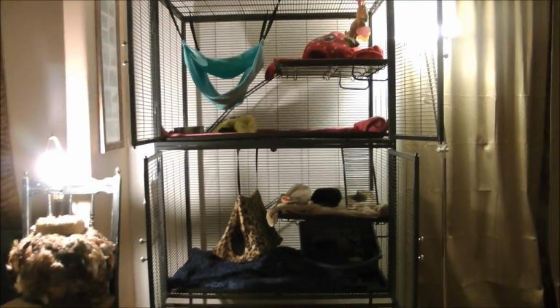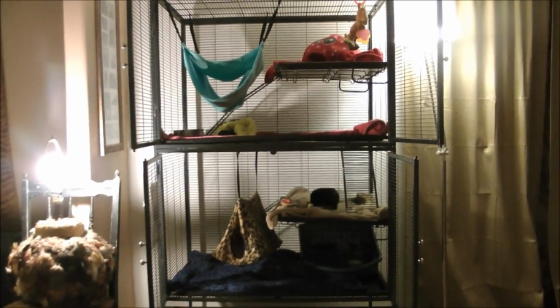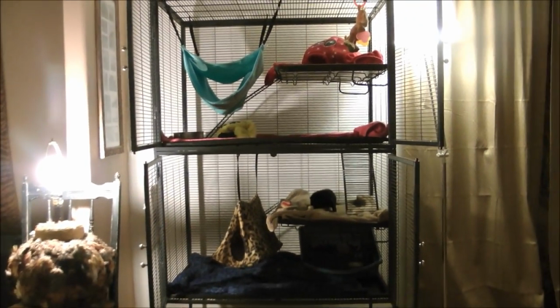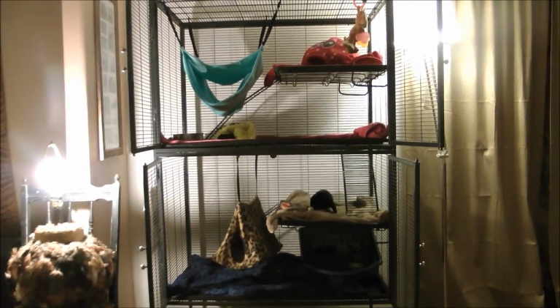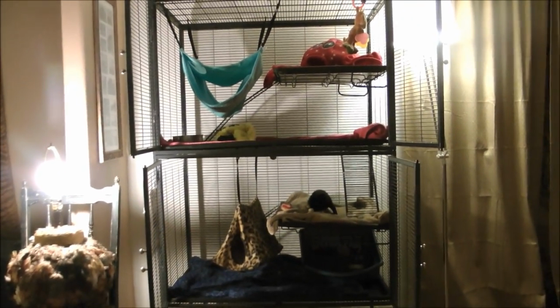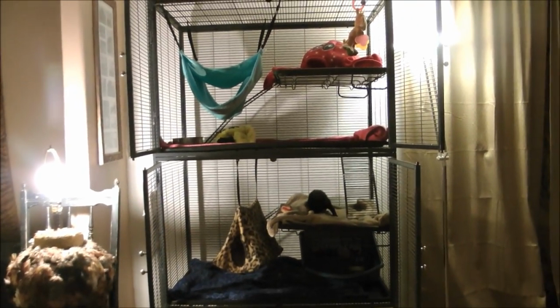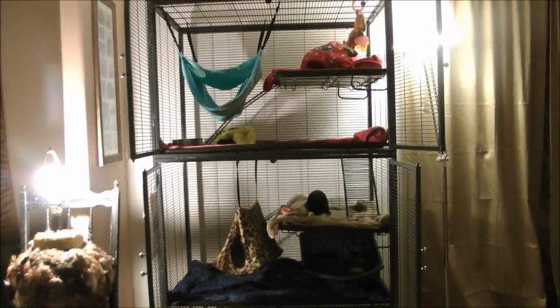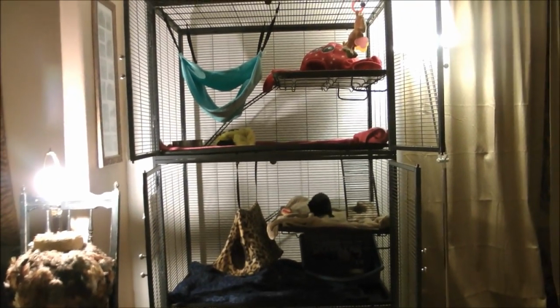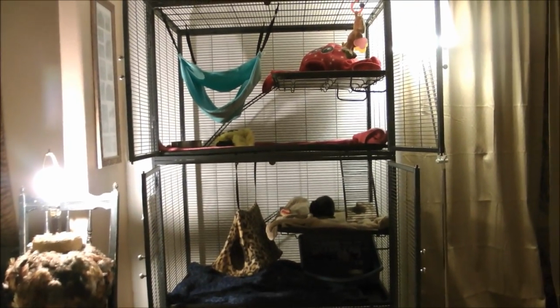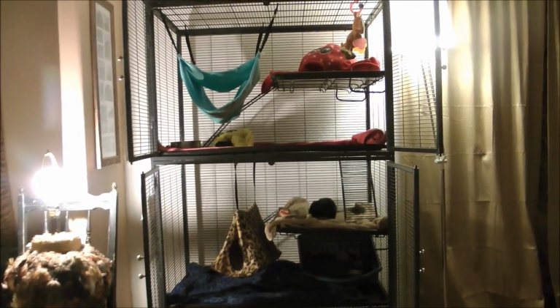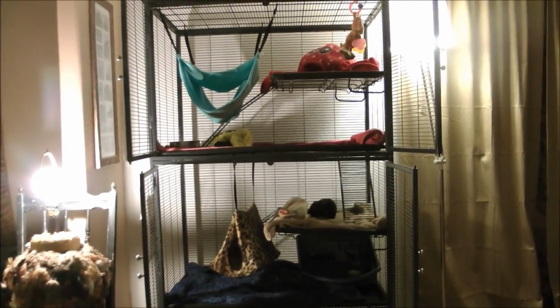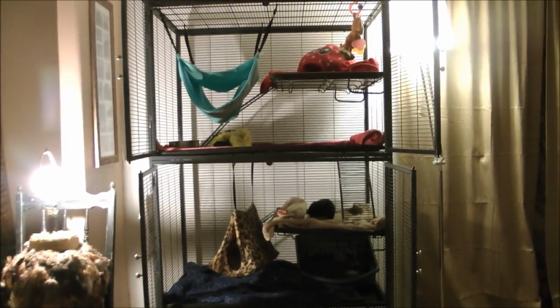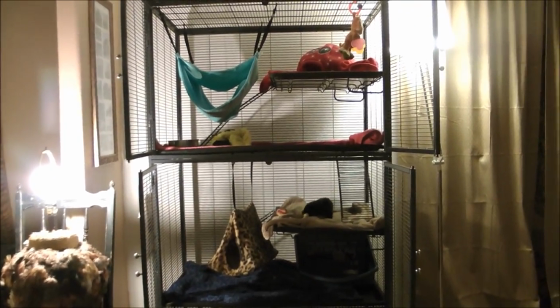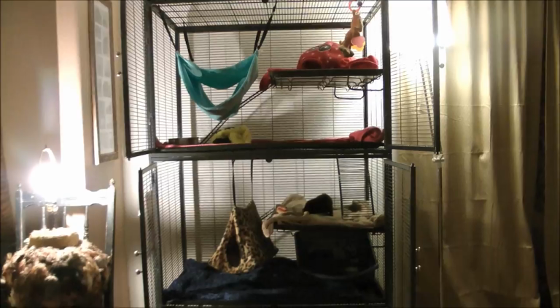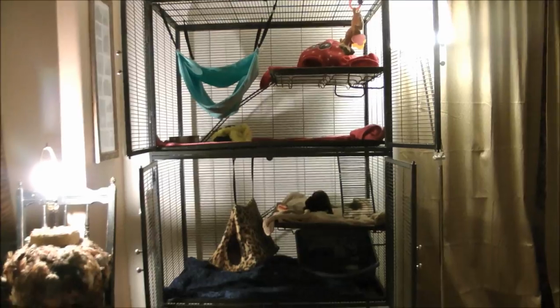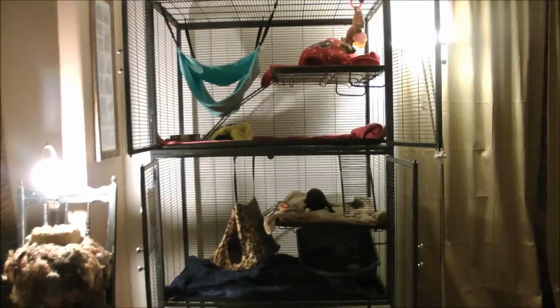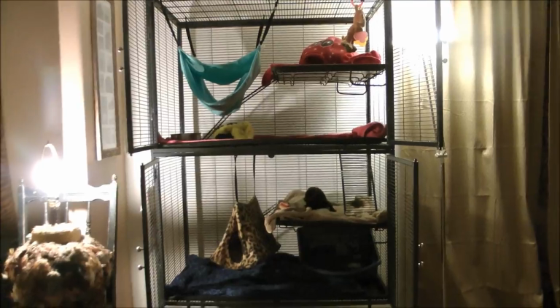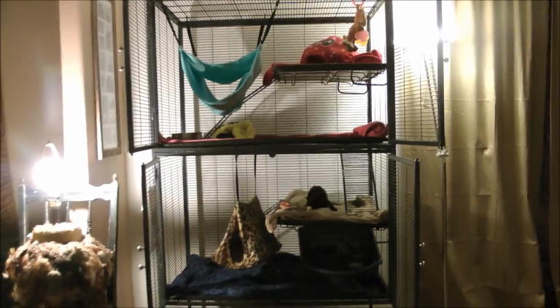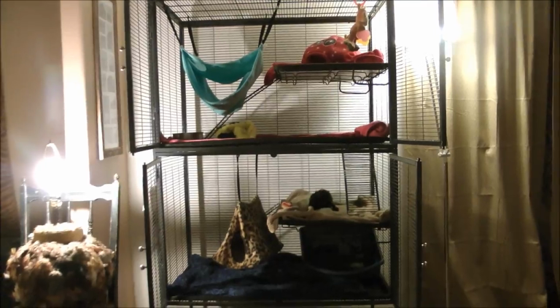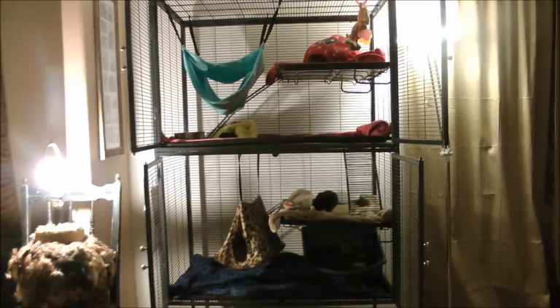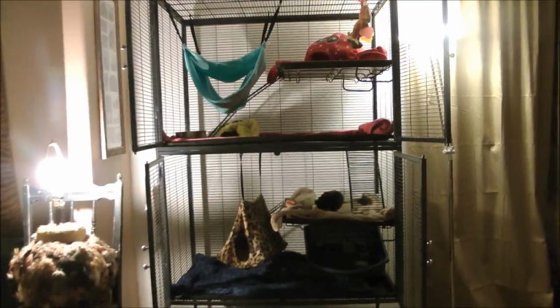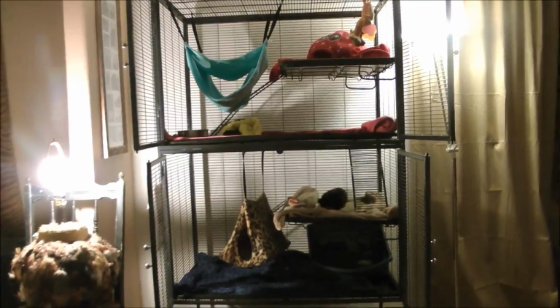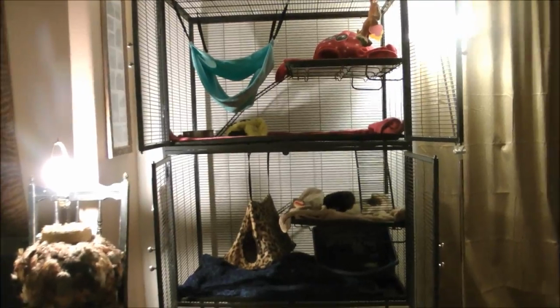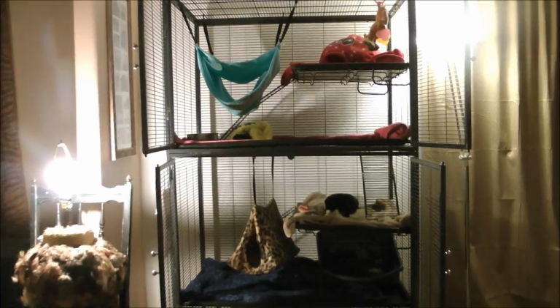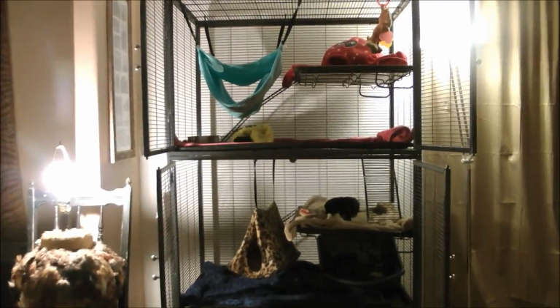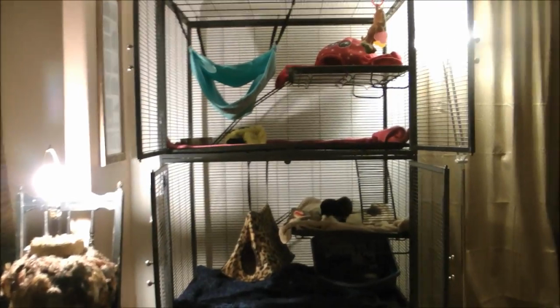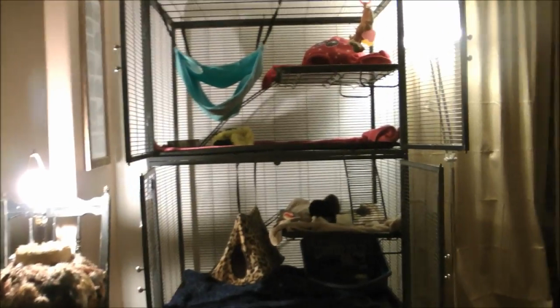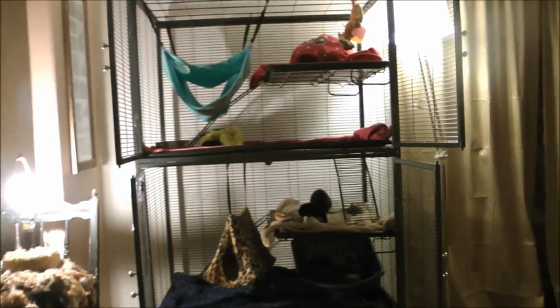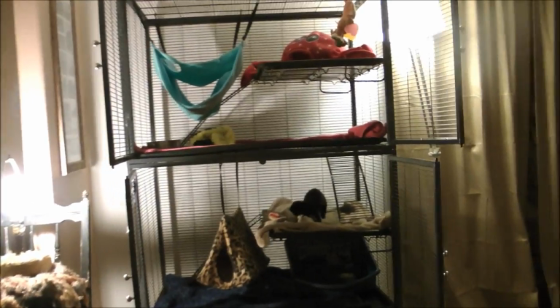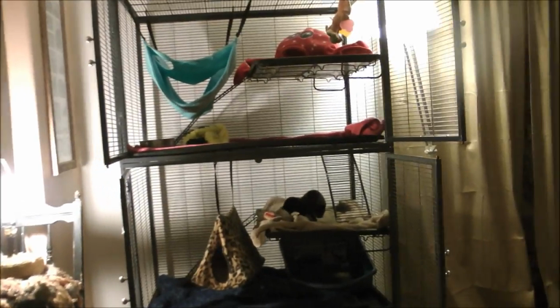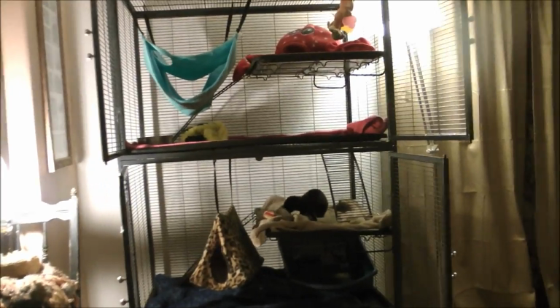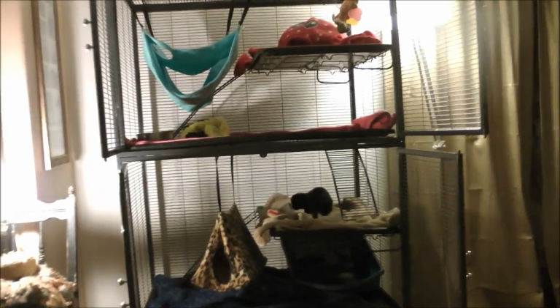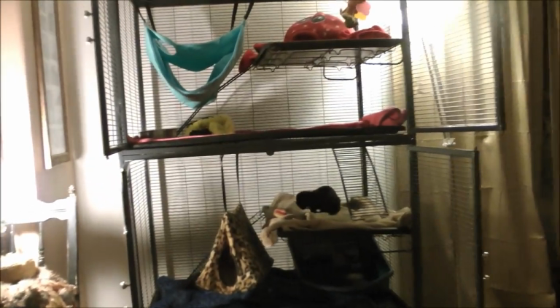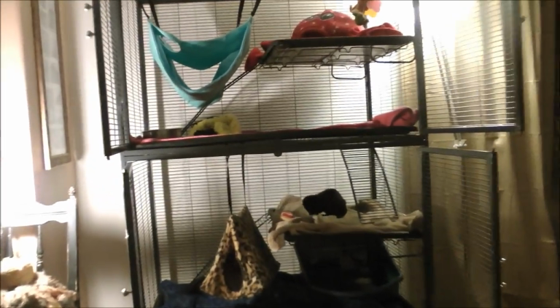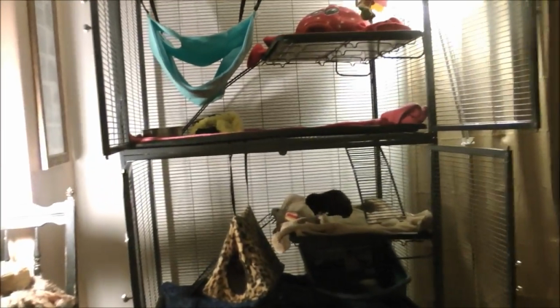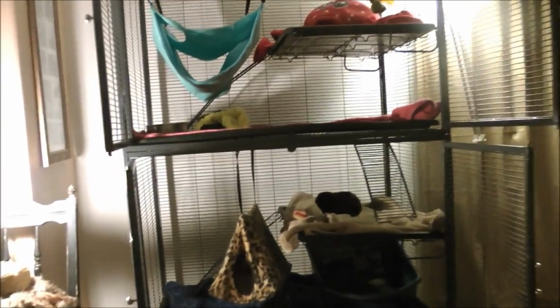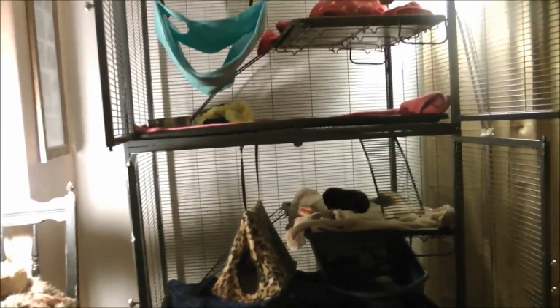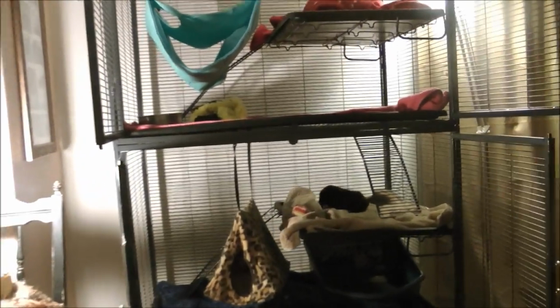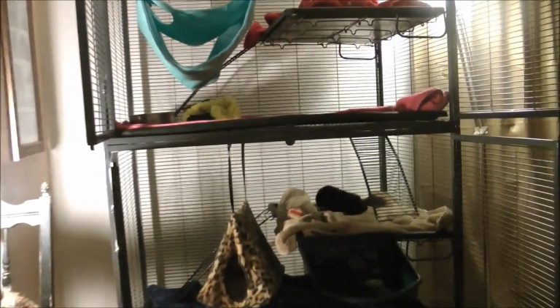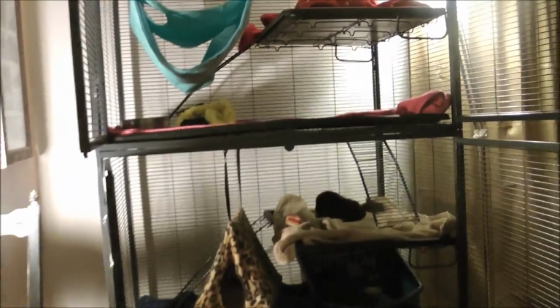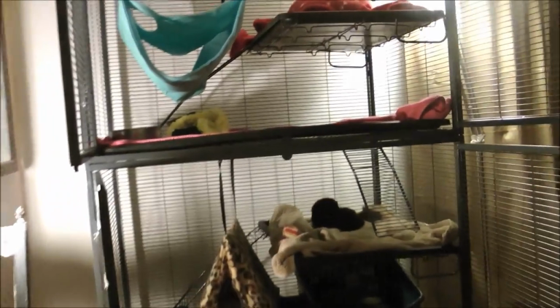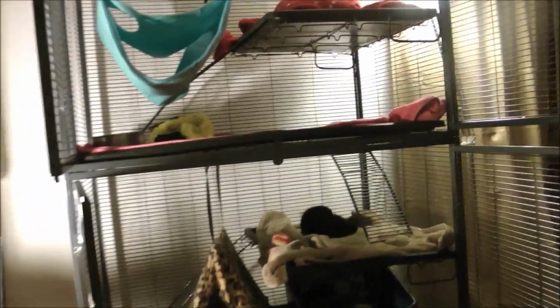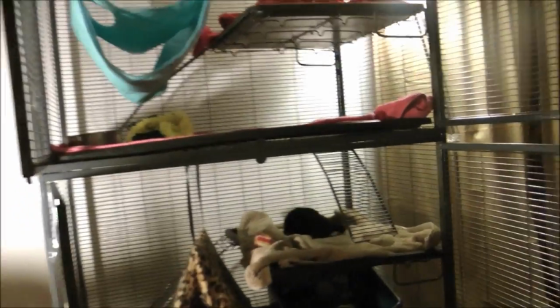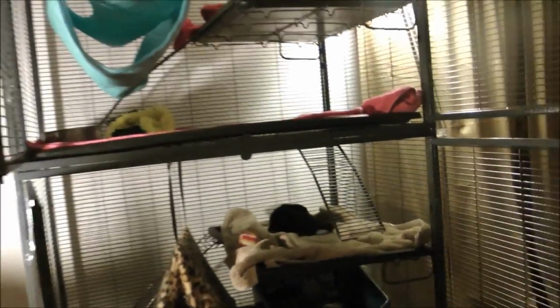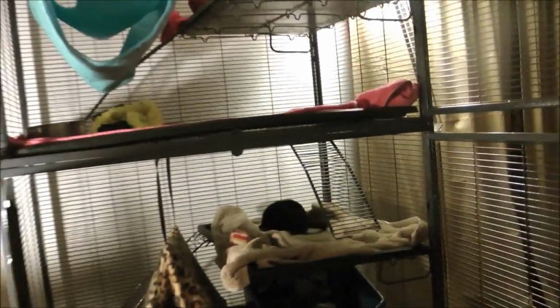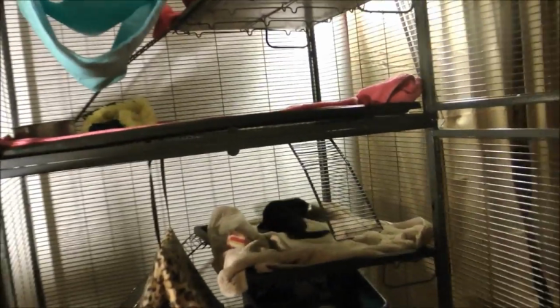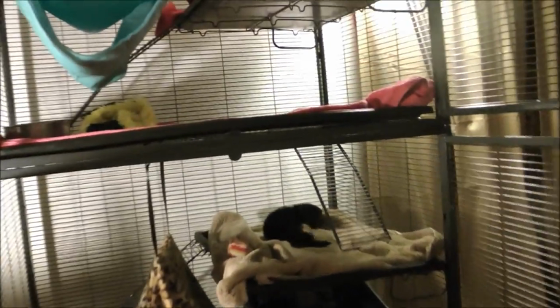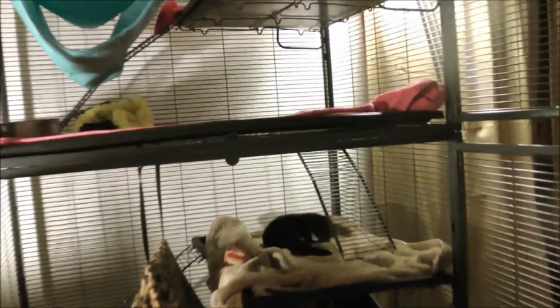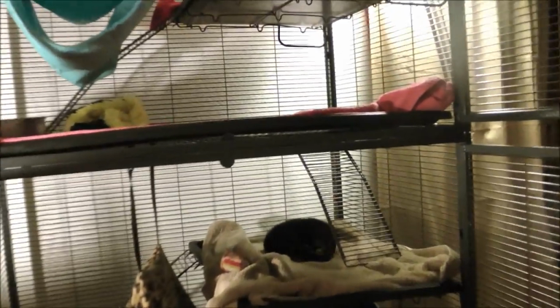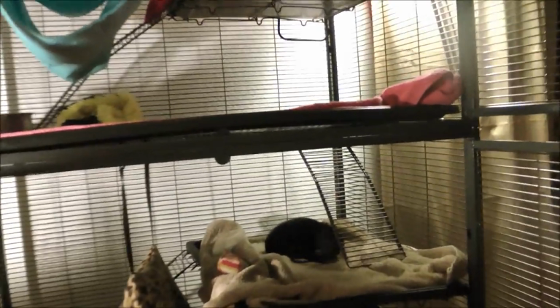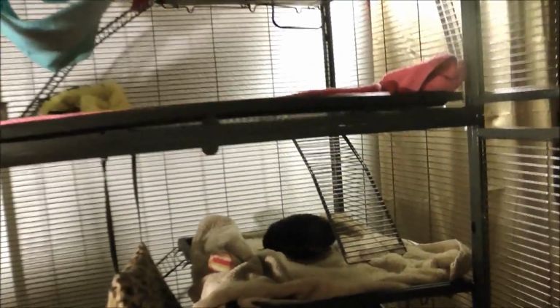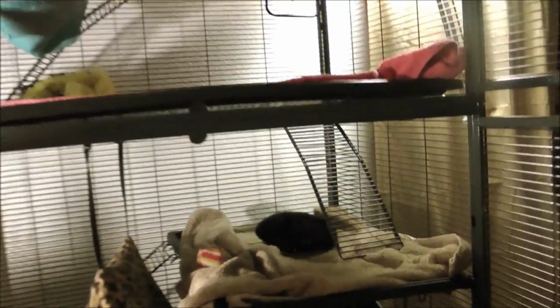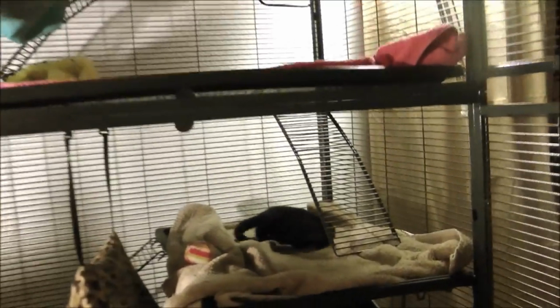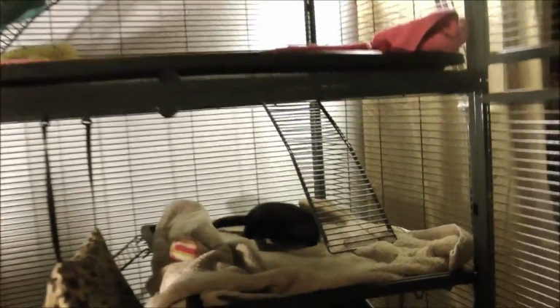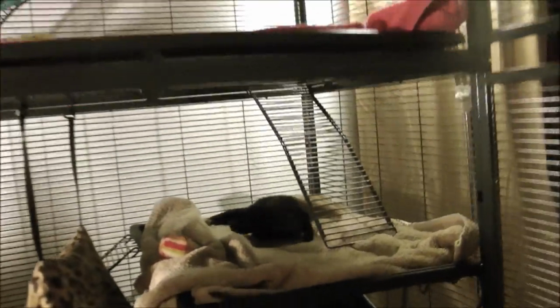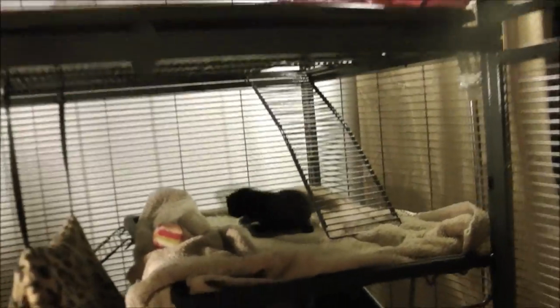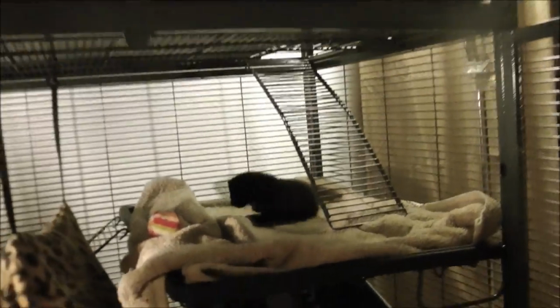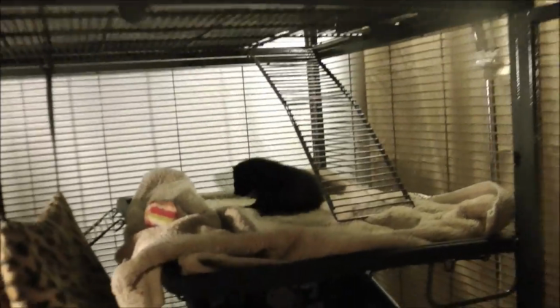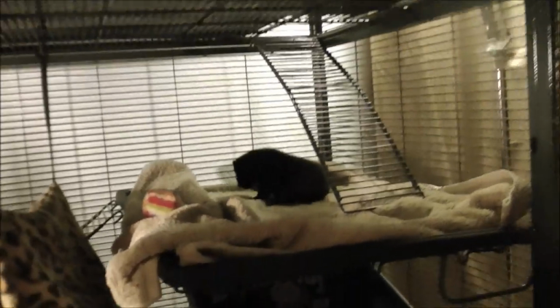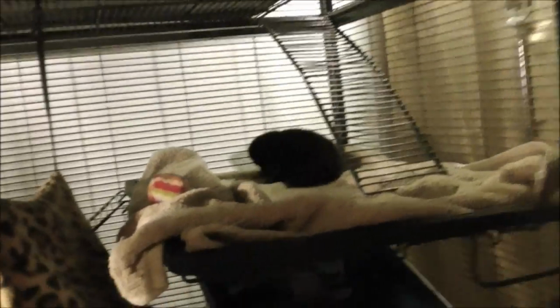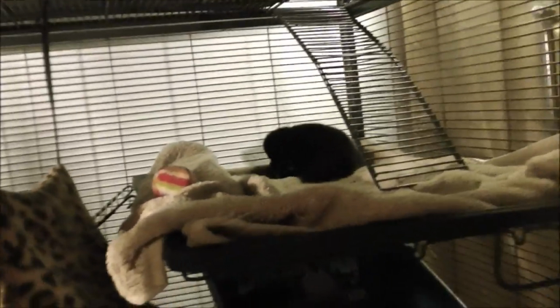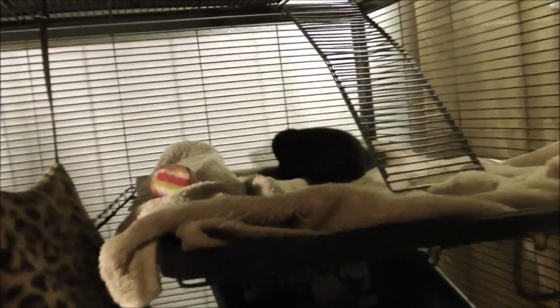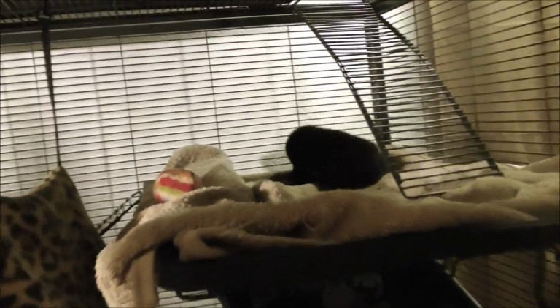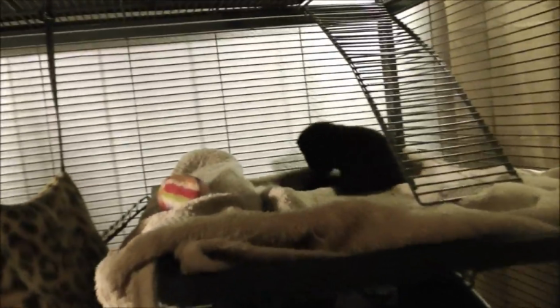I believe it's called Critter Nation. You can find it on Amazon, and this would be a great choice for your small pet.